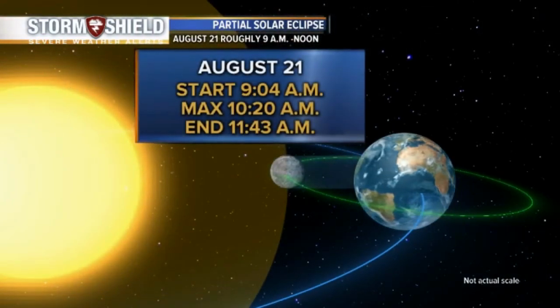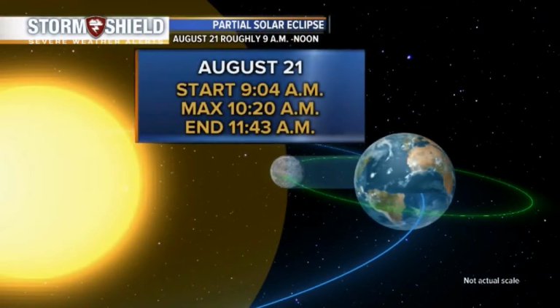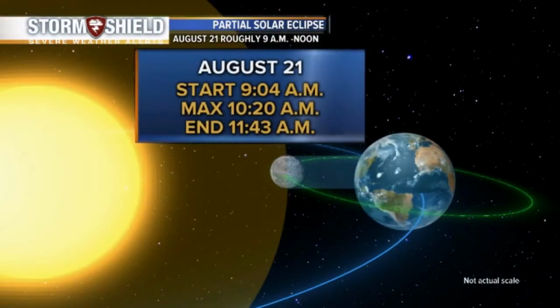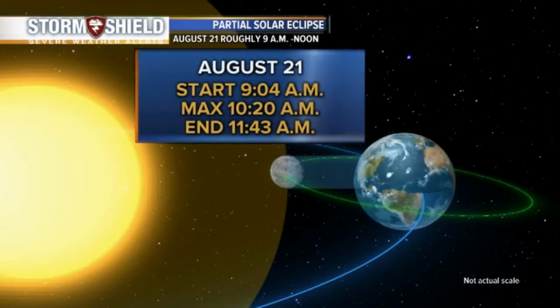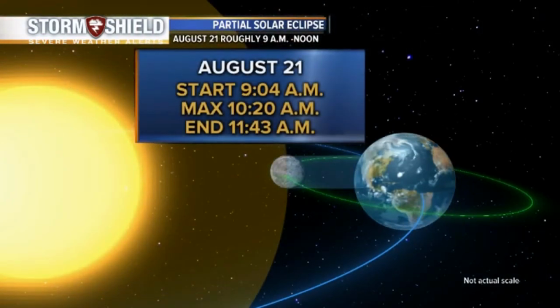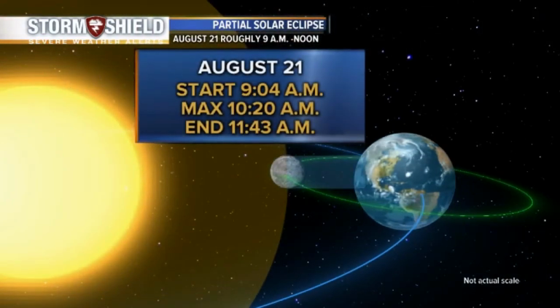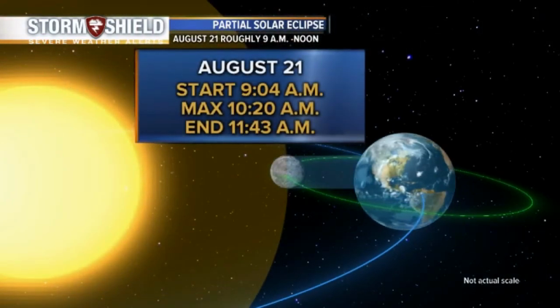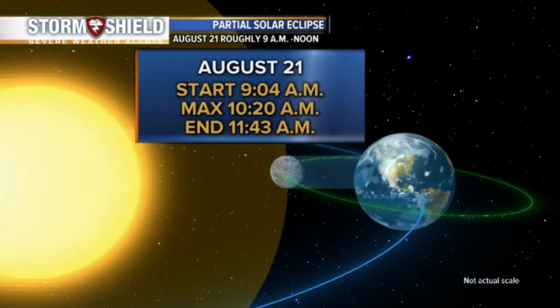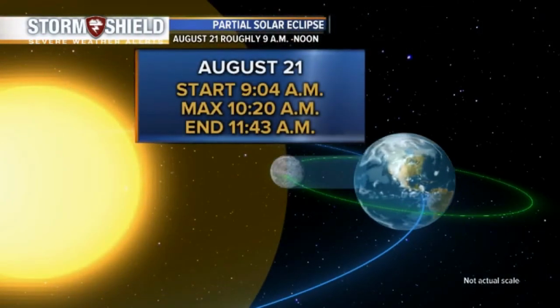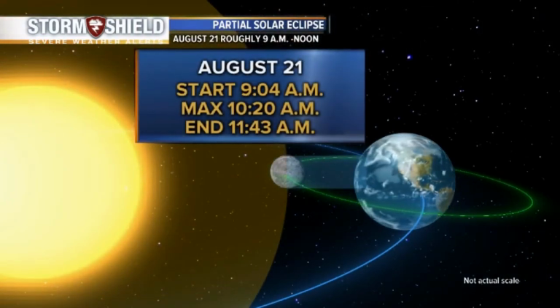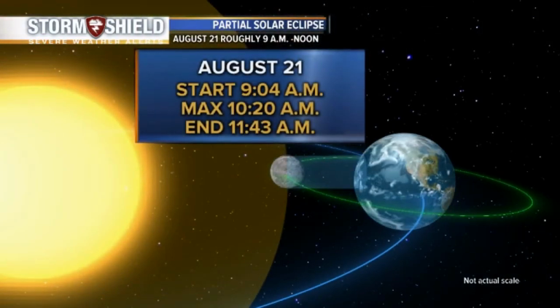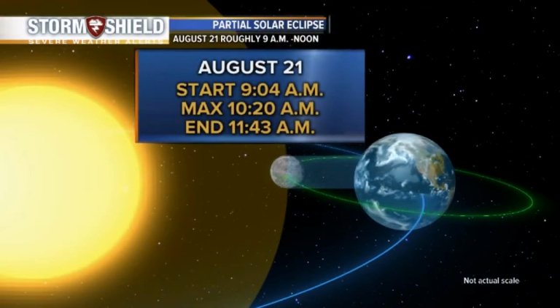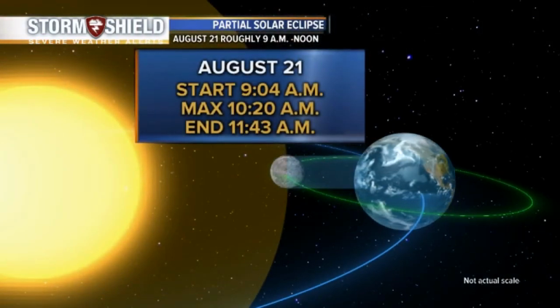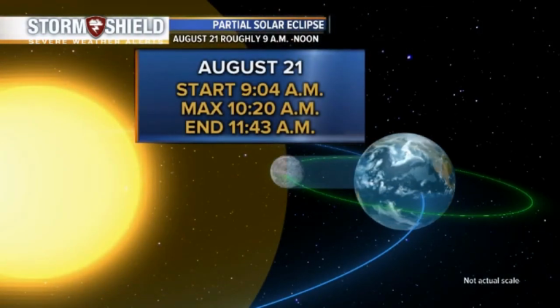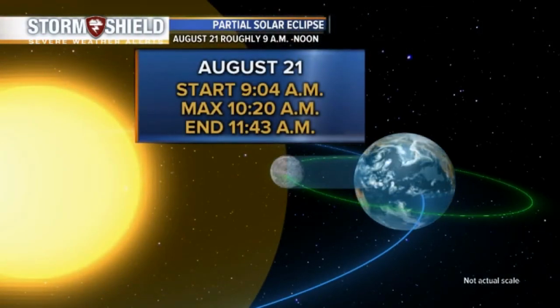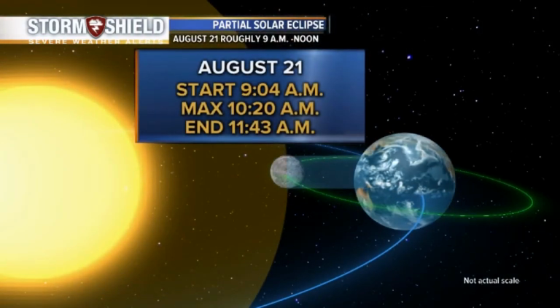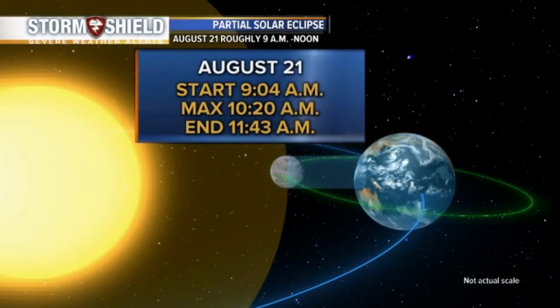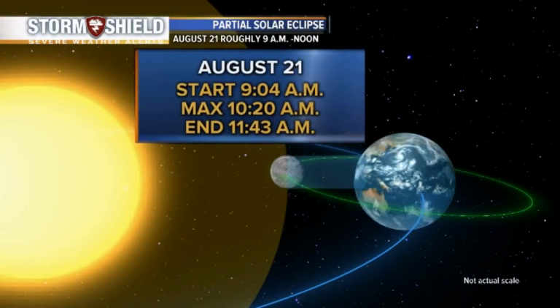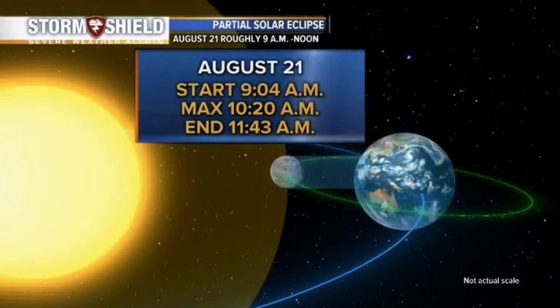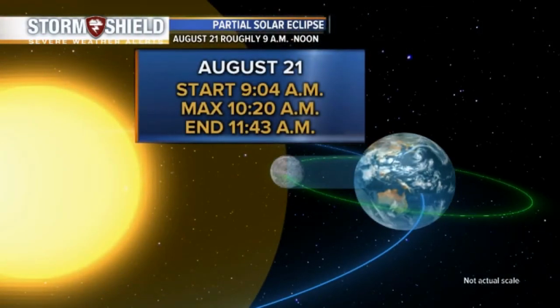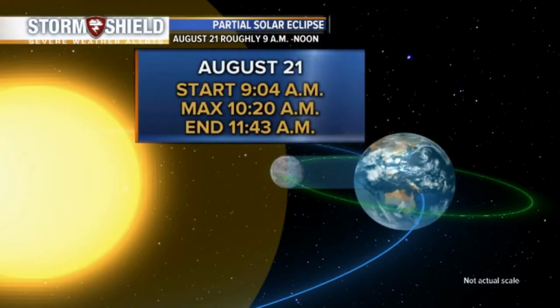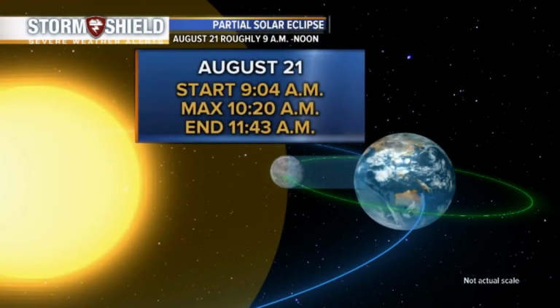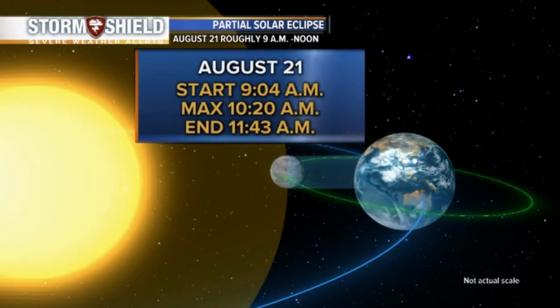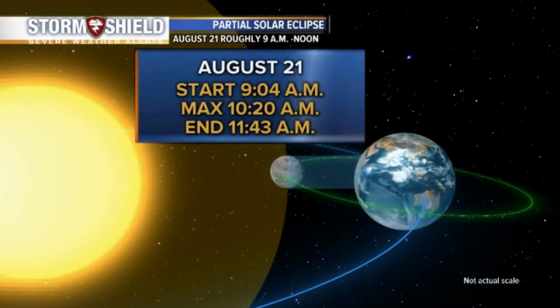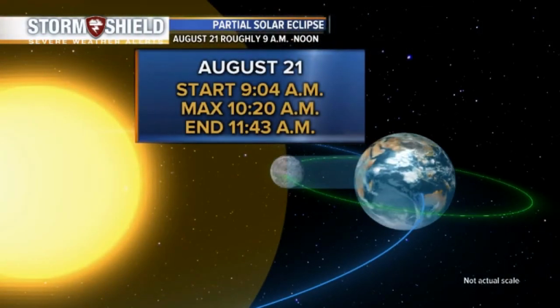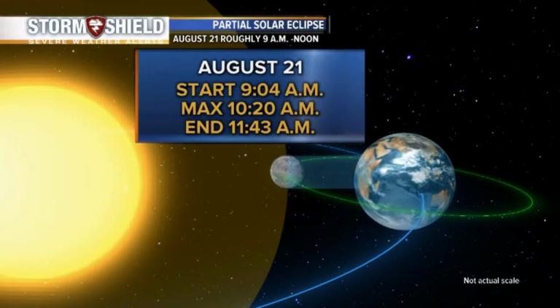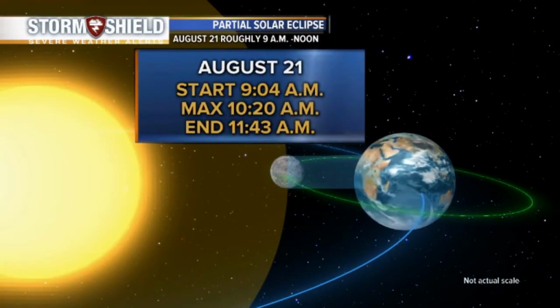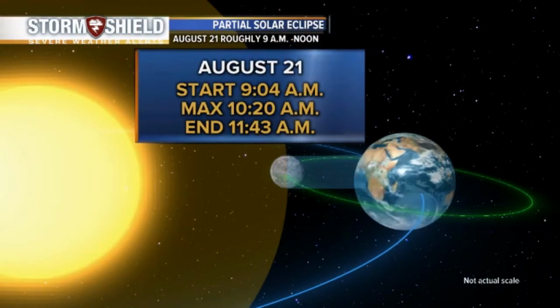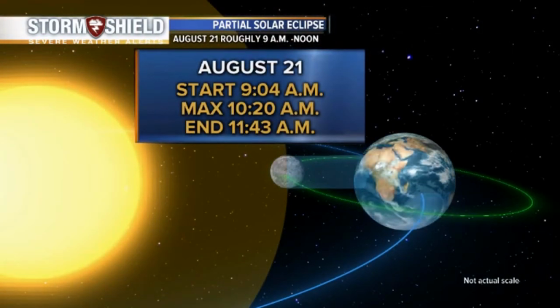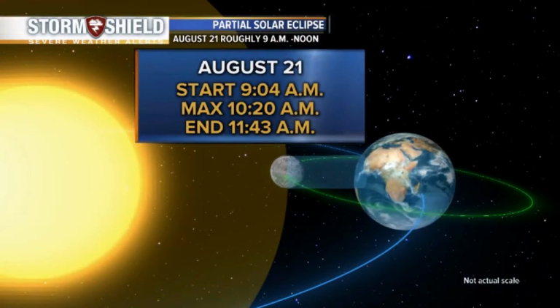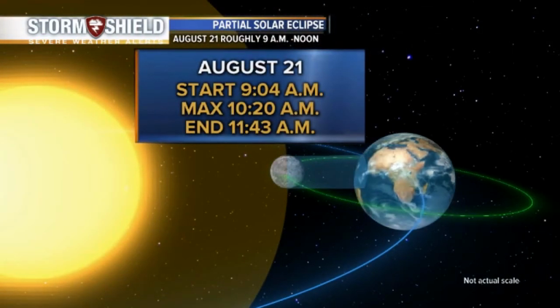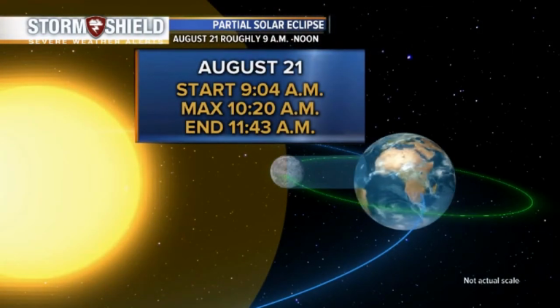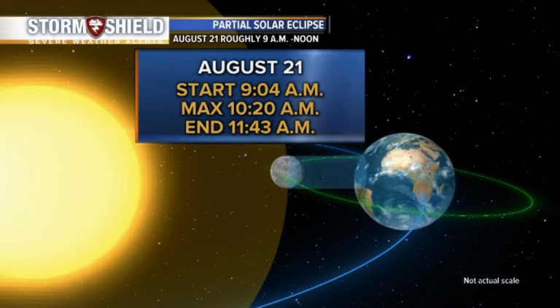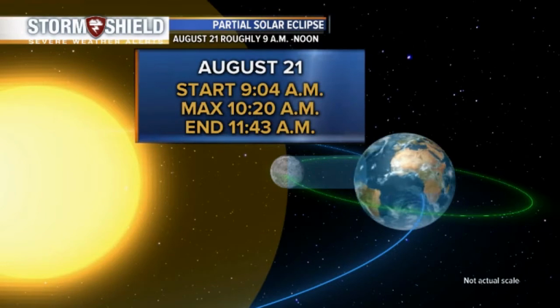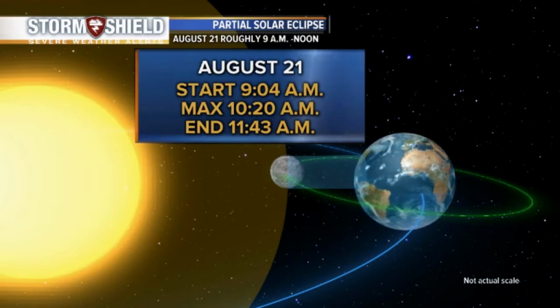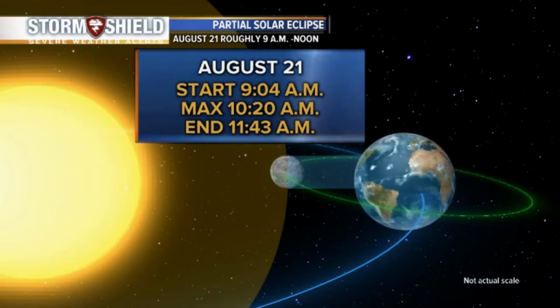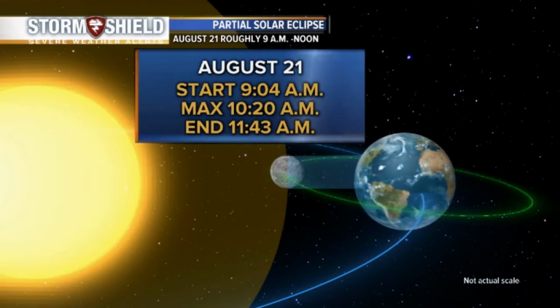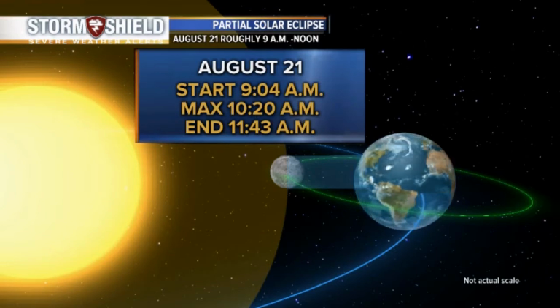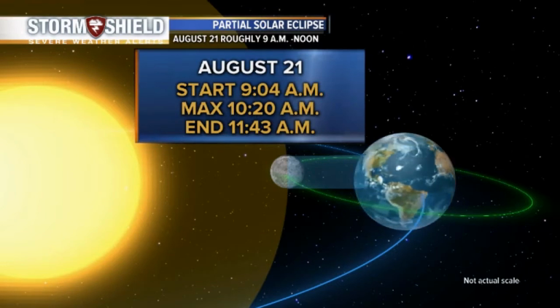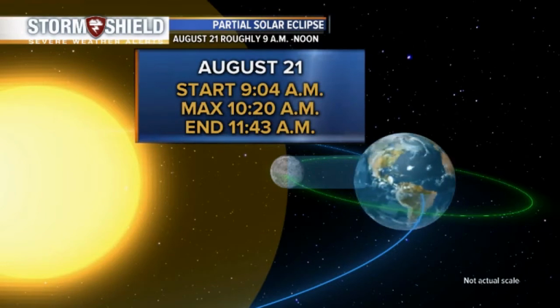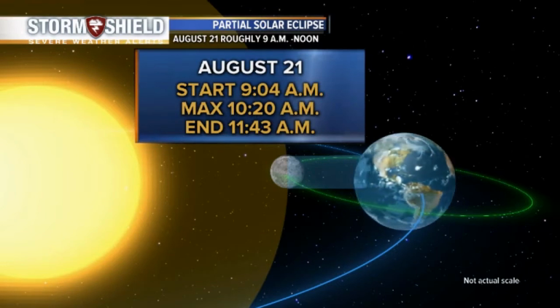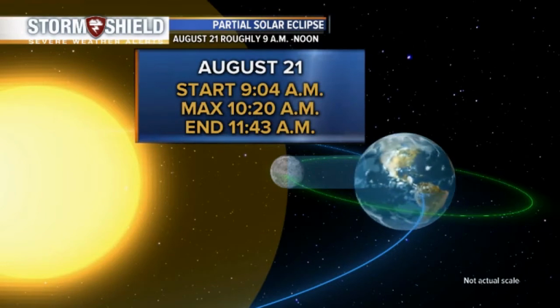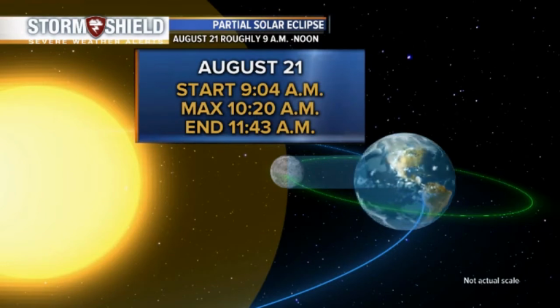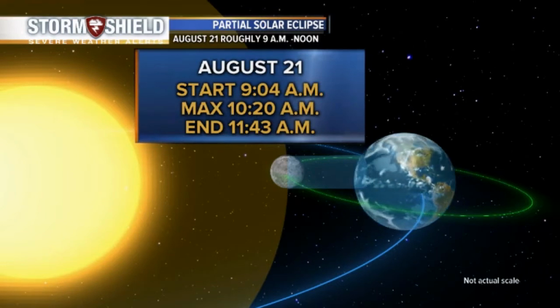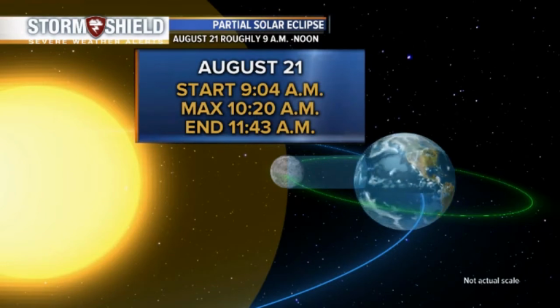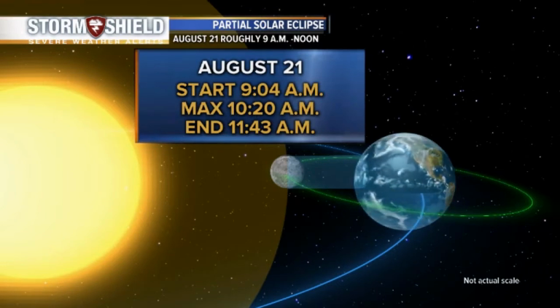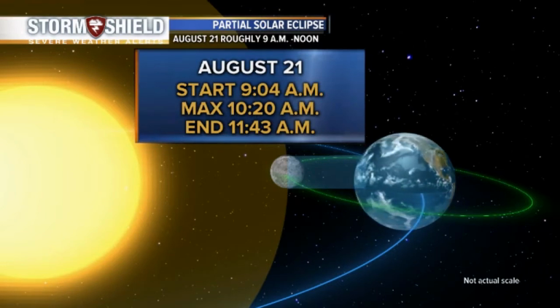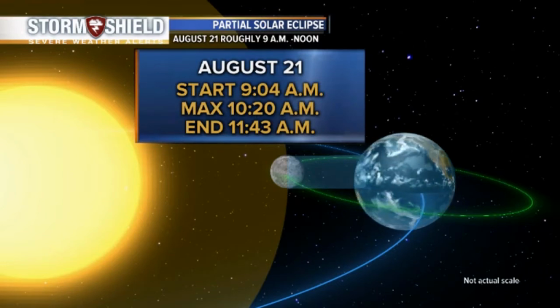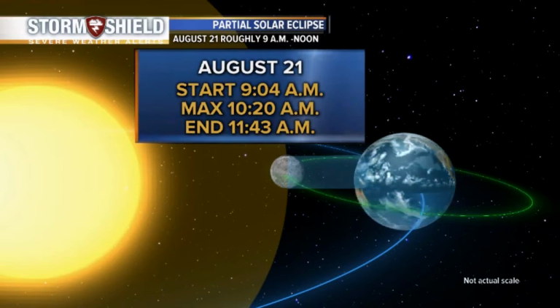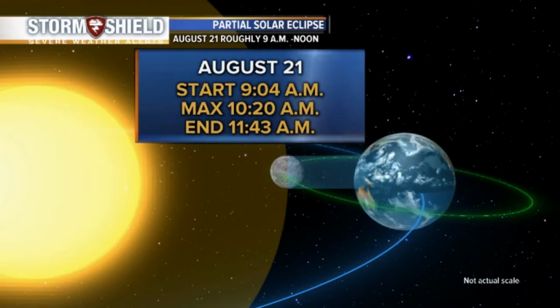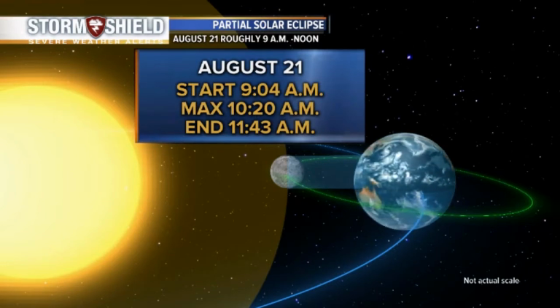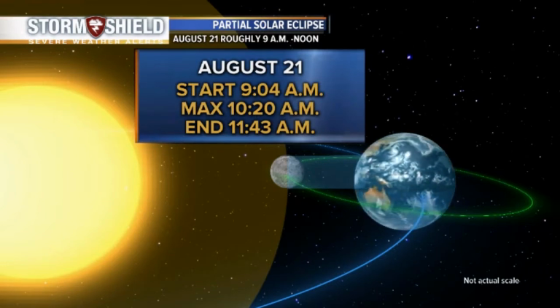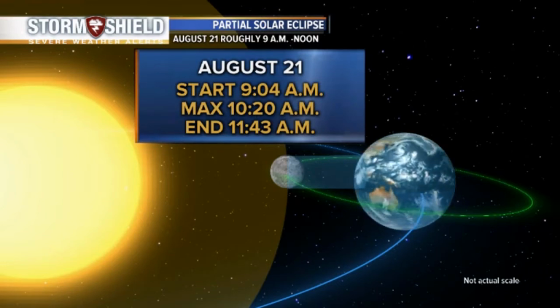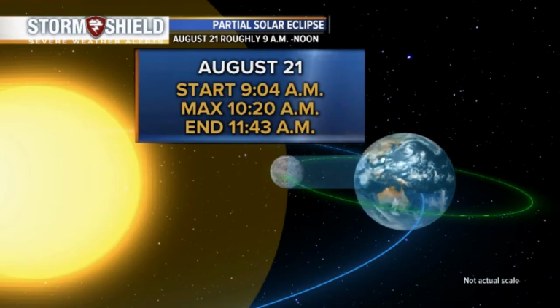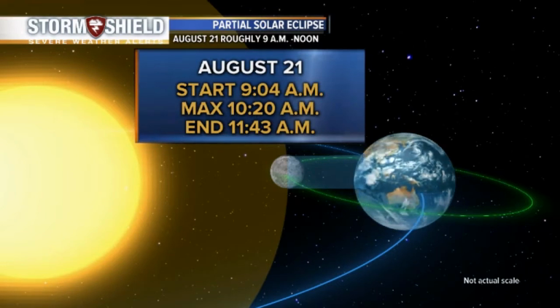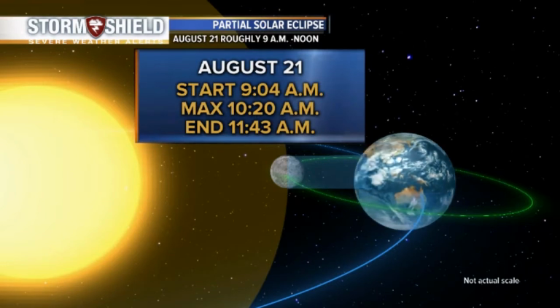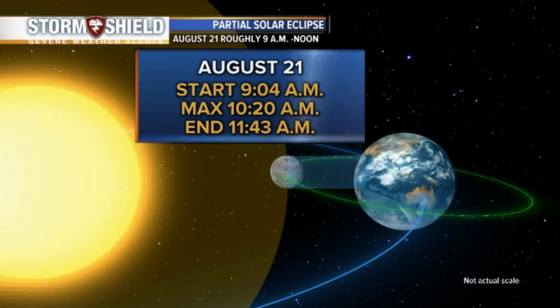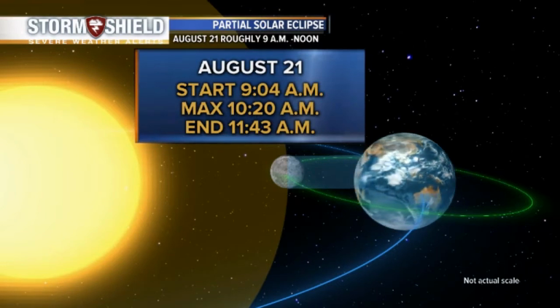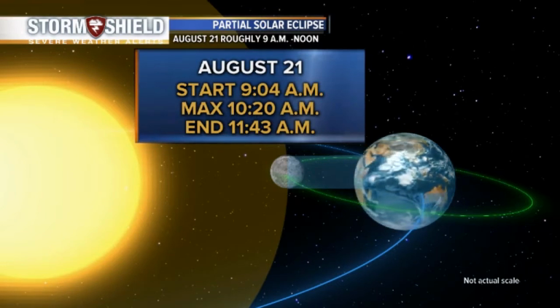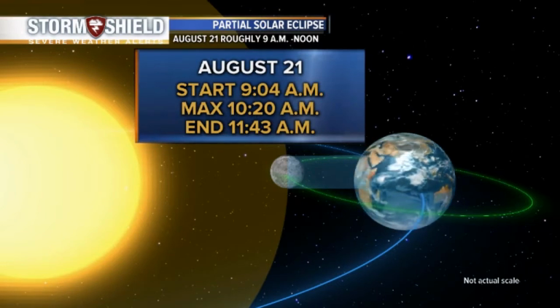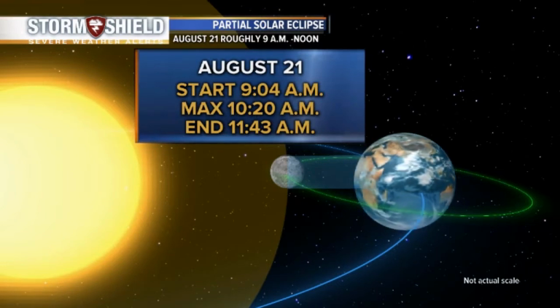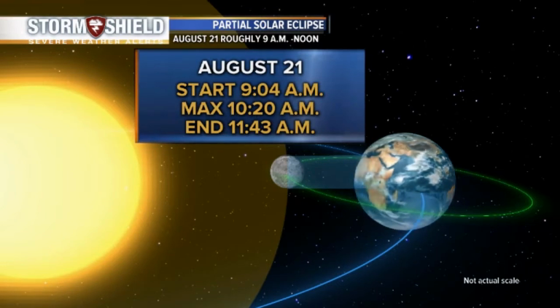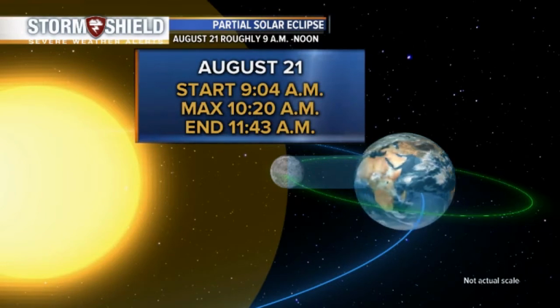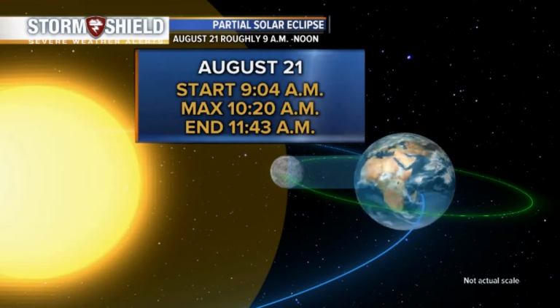As for the timing of the solar eclipse here in Kern County, it starts just after 9 a.m. The peak — the best time to see it — is 10:20 this morning.